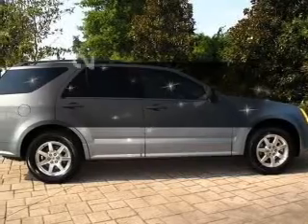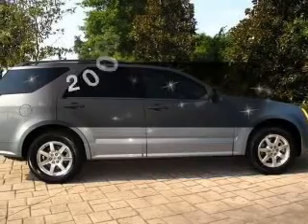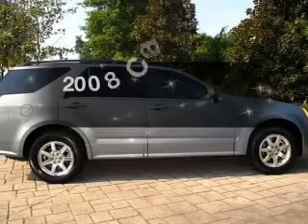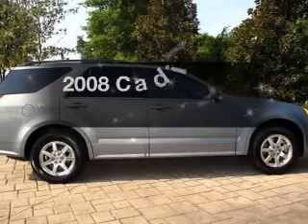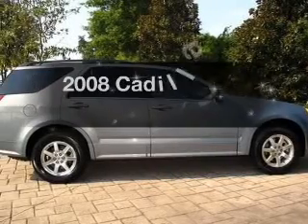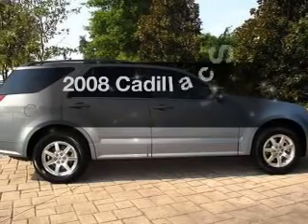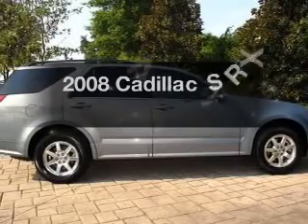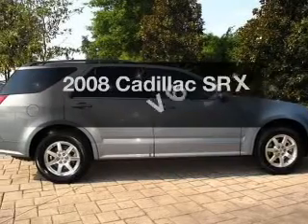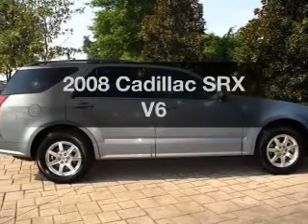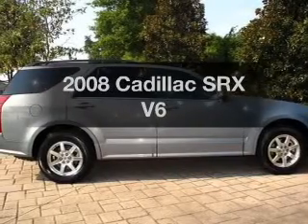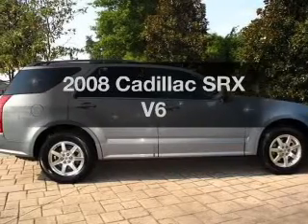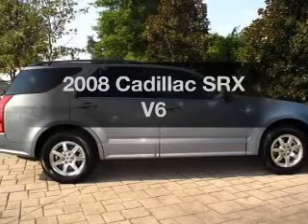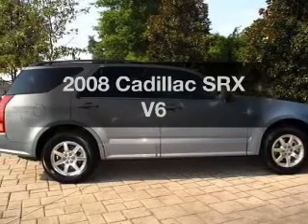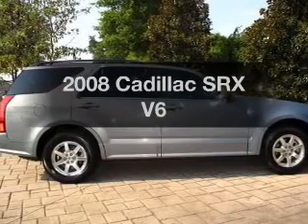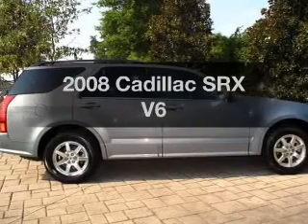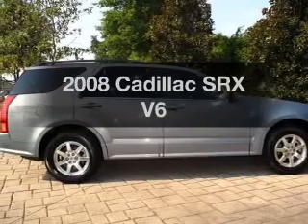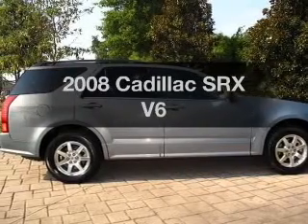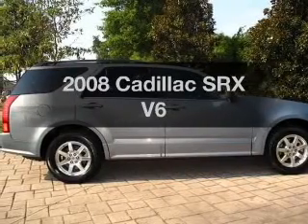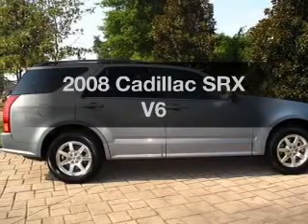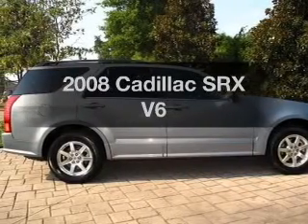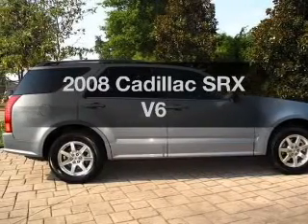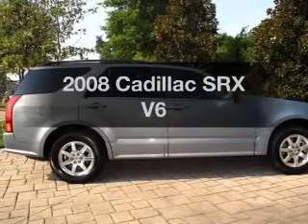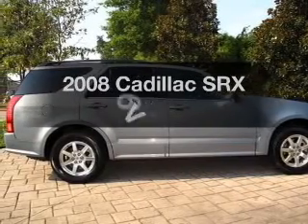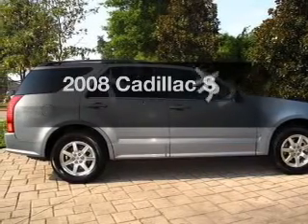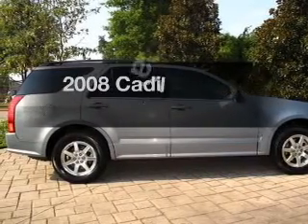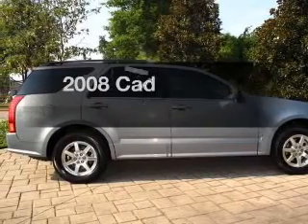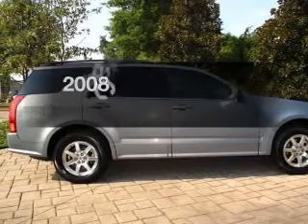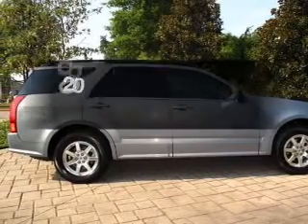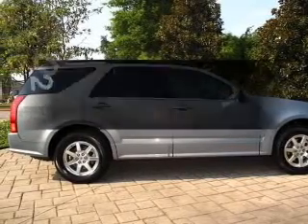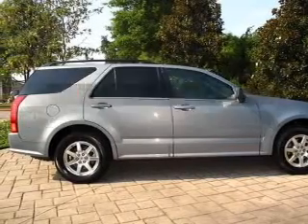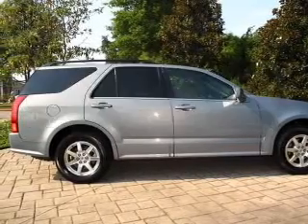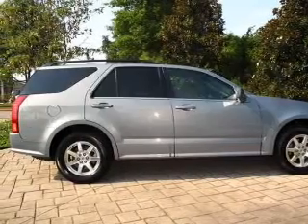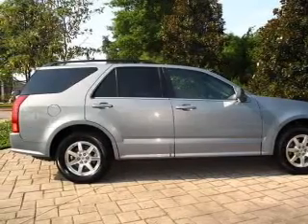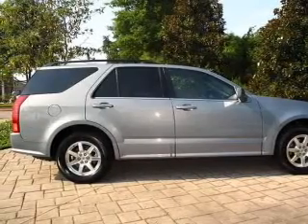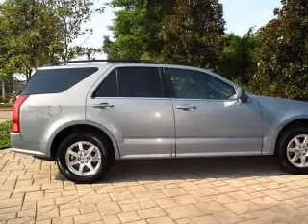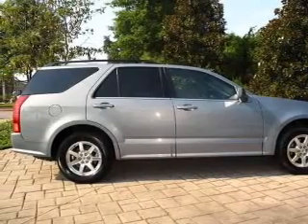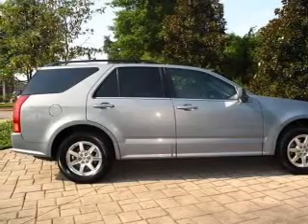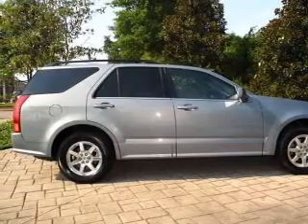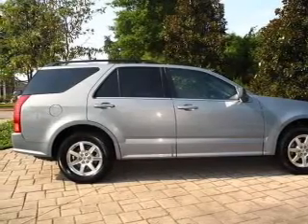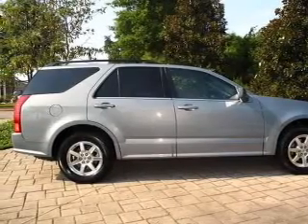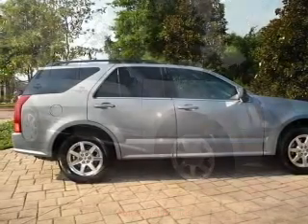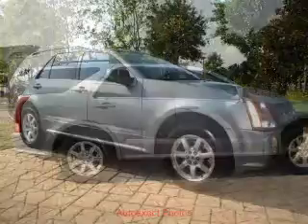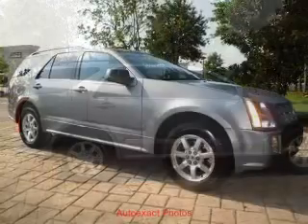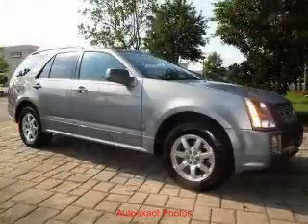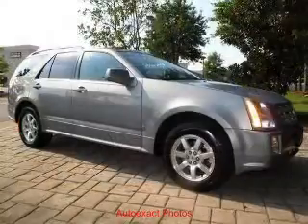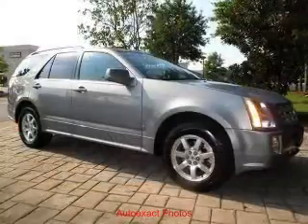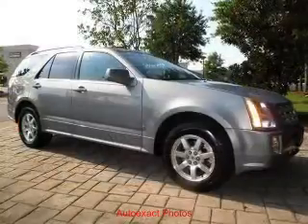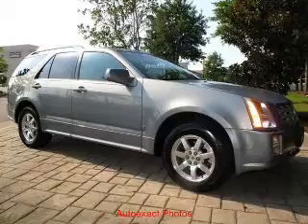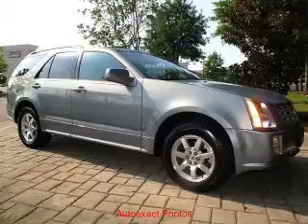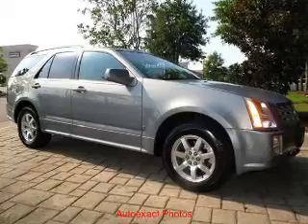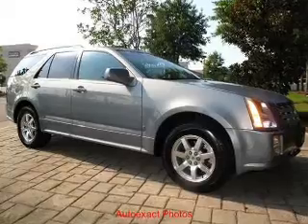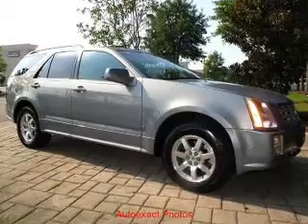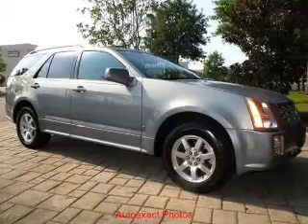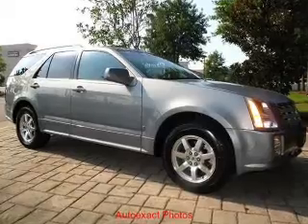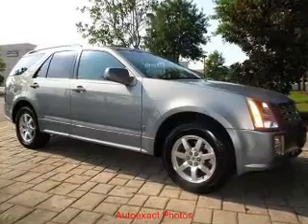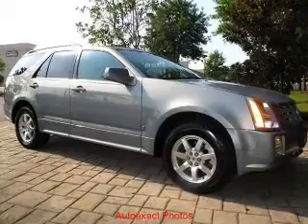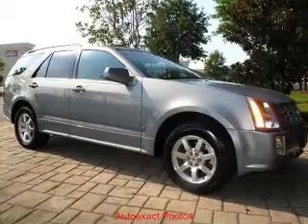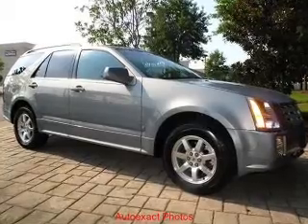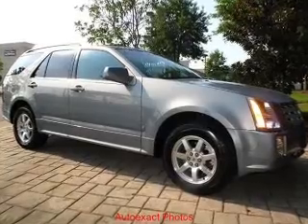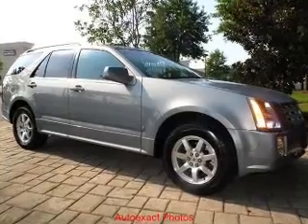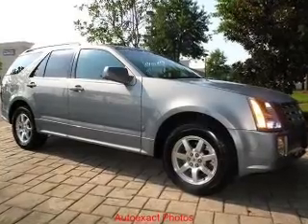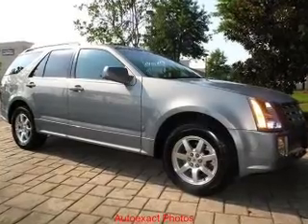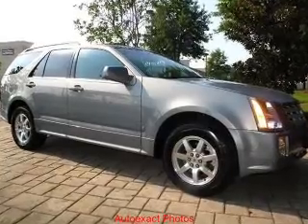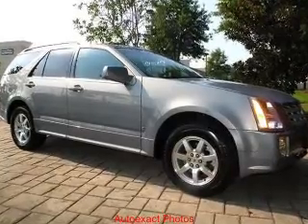Introducing the 2008 Cadillac SRX. Everything you need under one roof with this great vehicle.